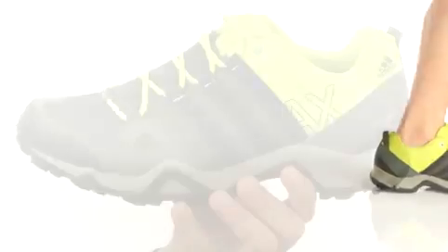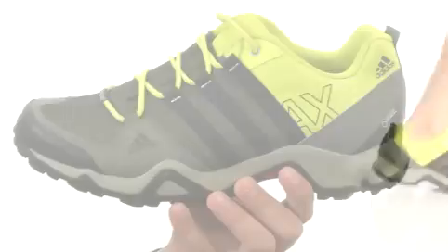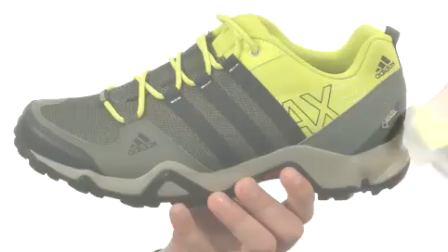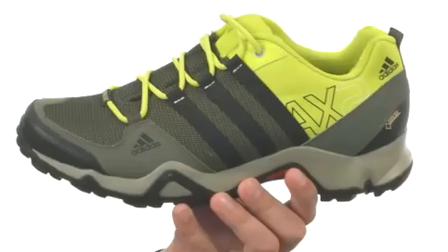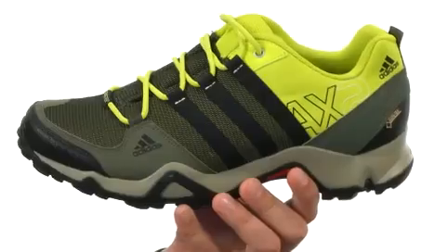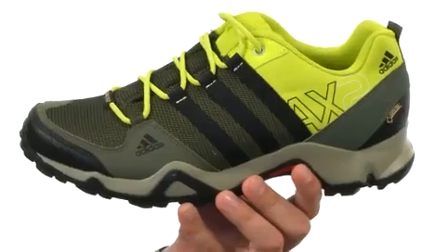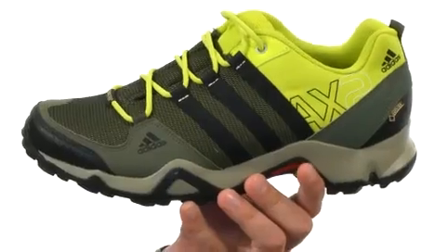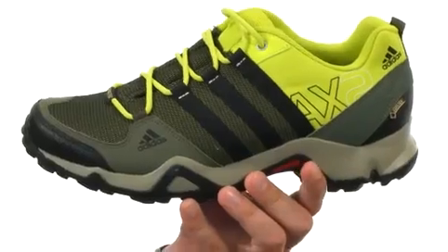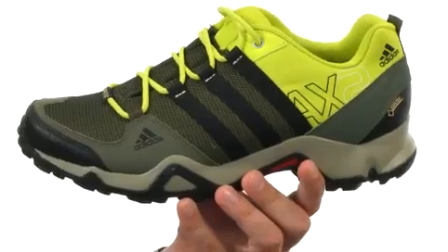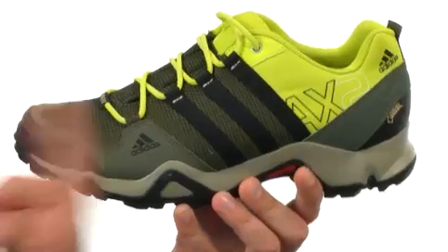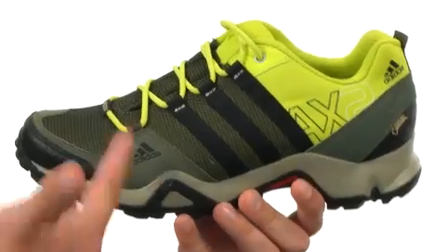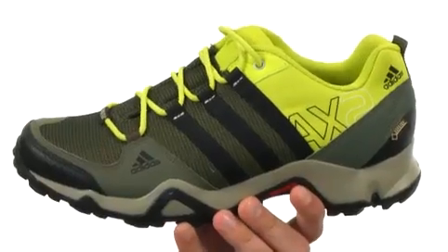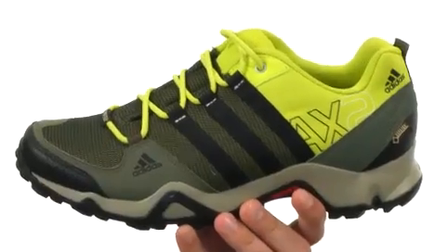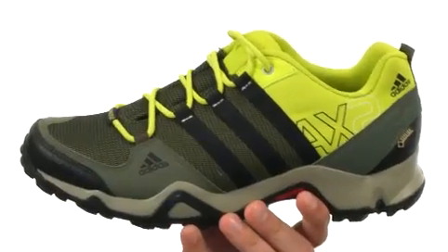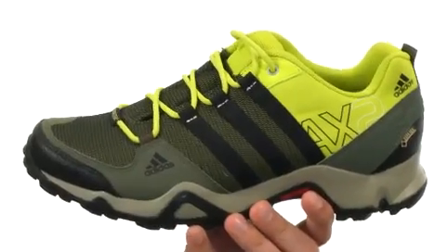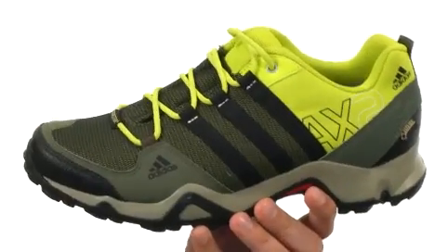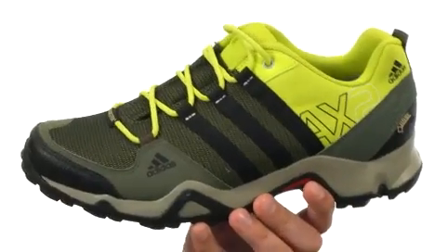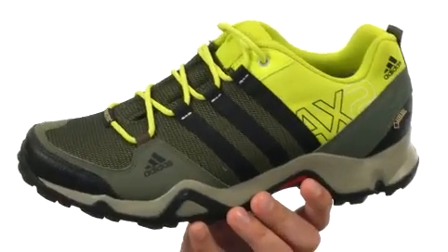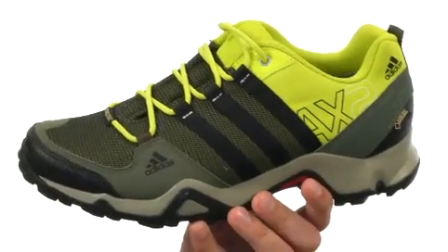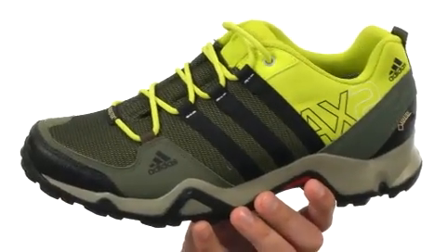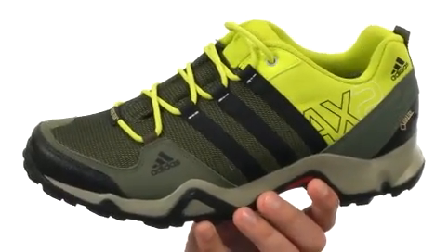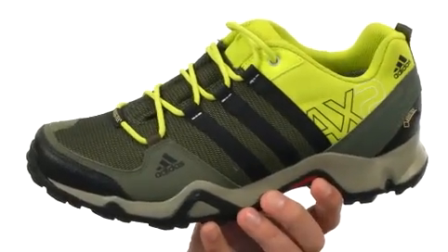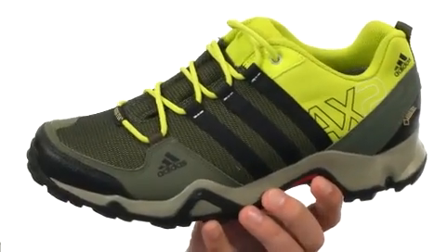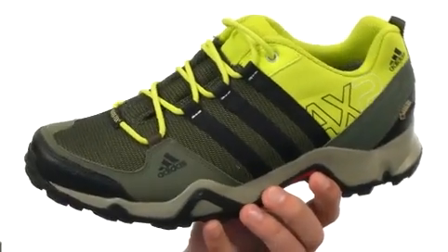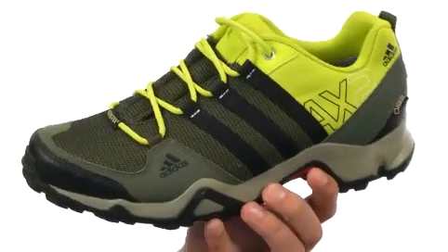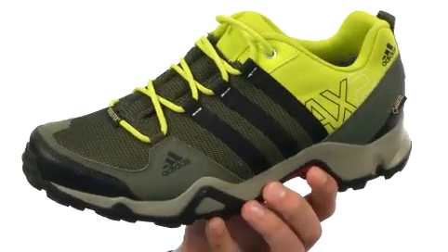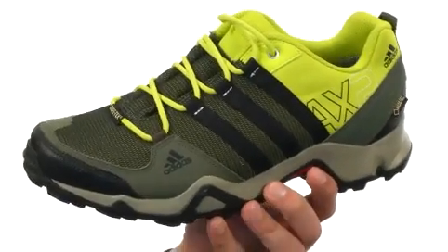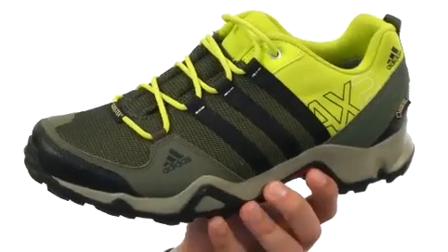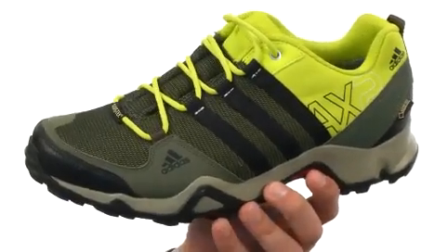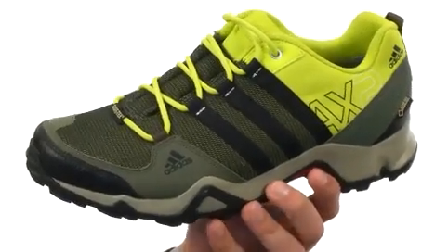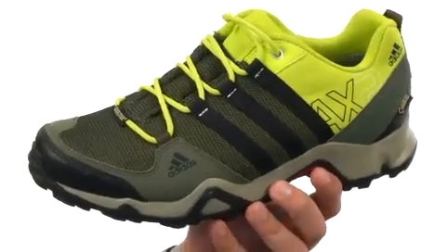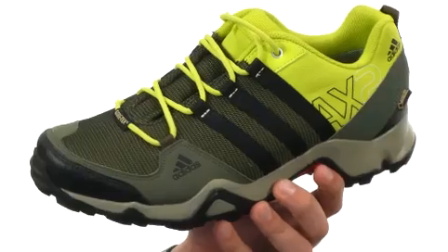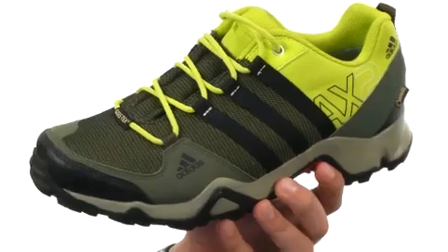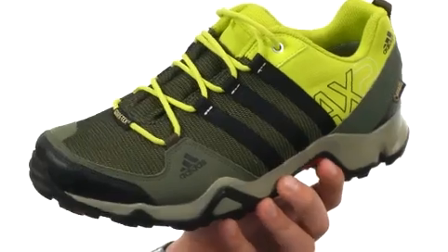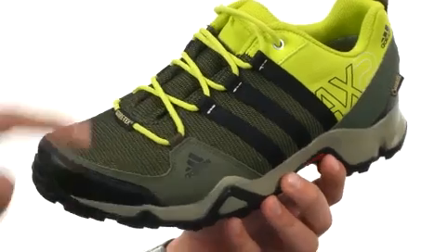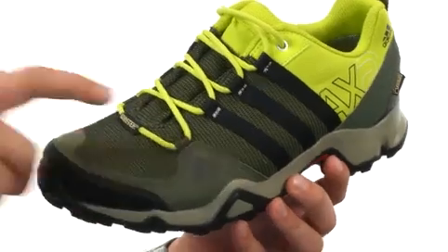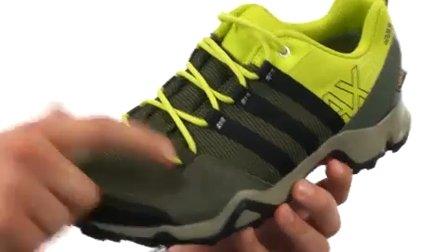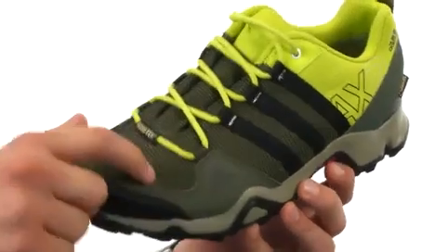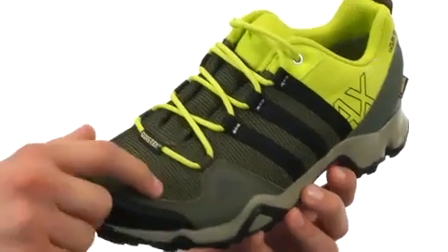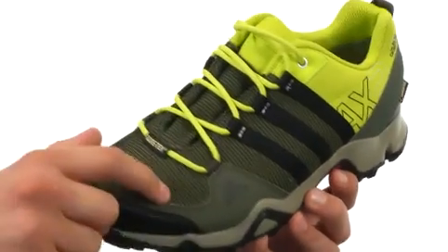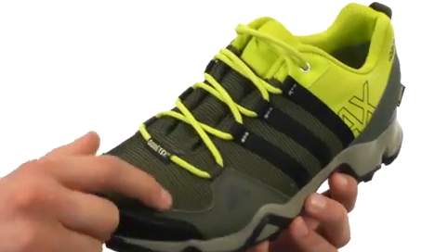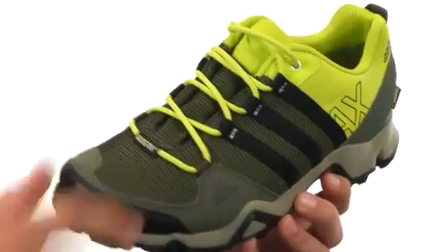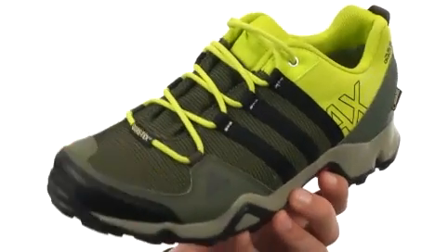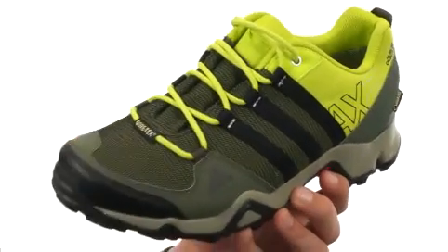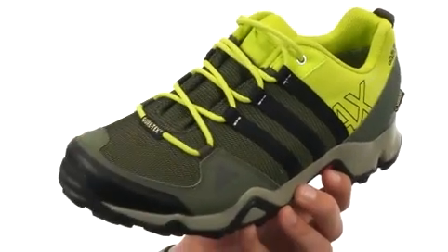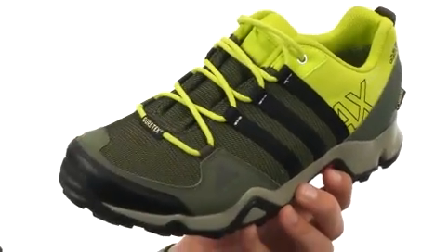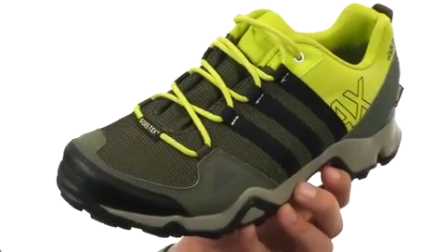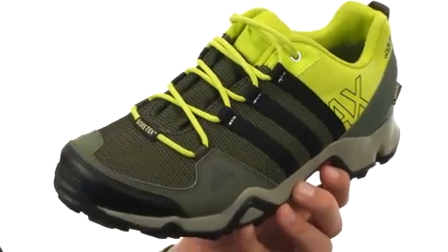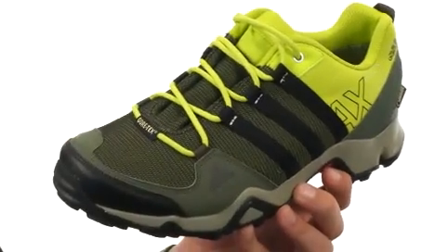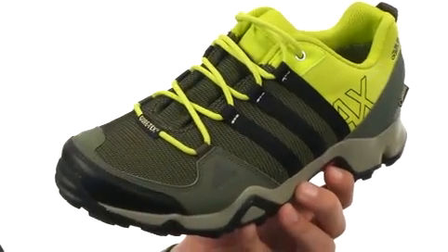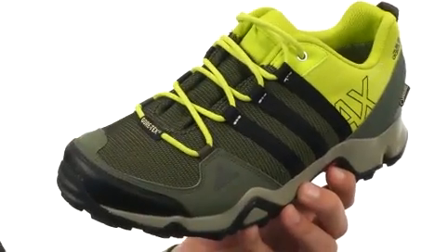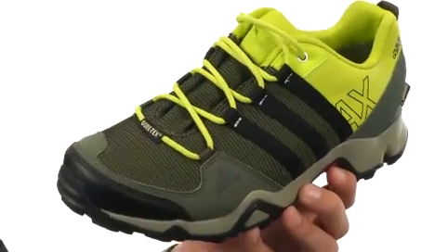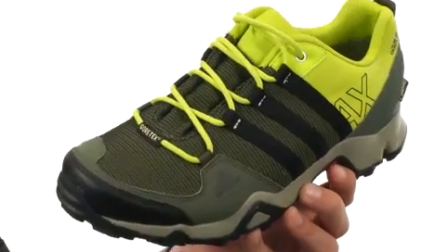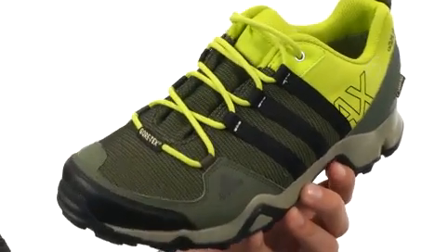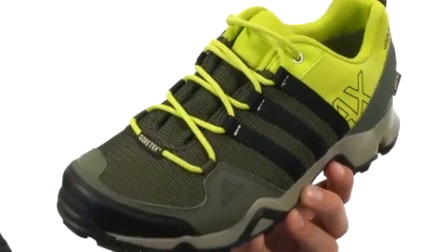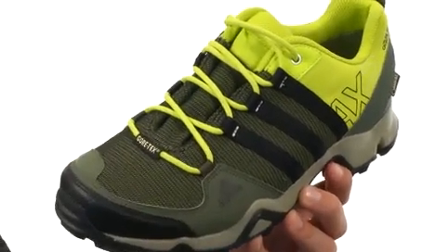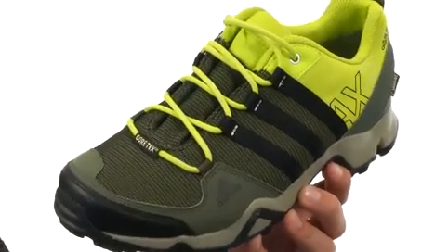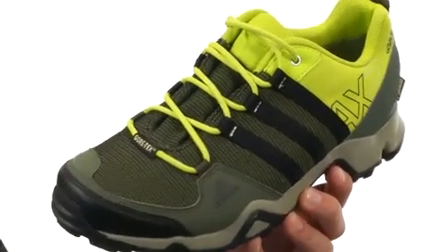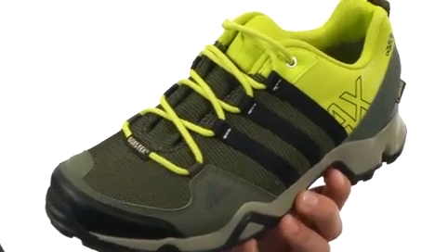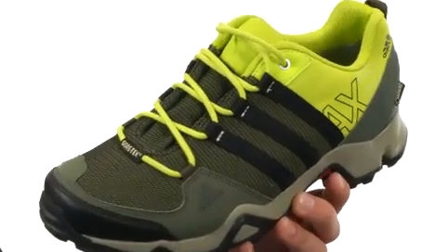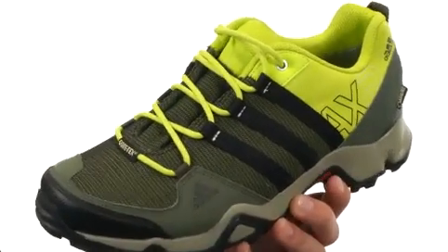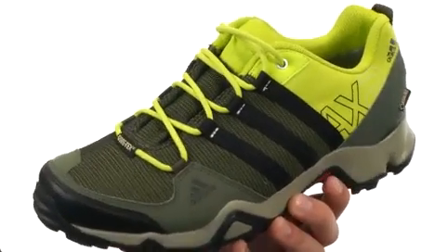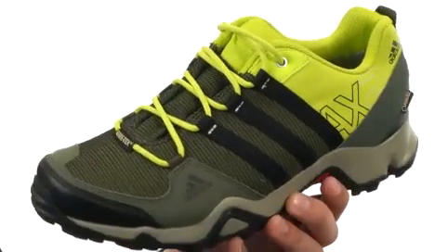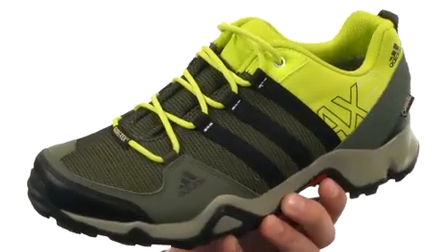These versatile weather-ready hikers have a Gore-Tex membrane. It's going to be great waterproof protection from those outside elements.